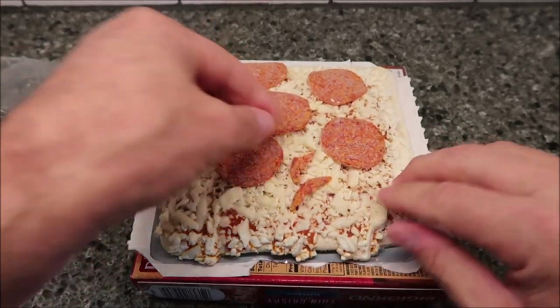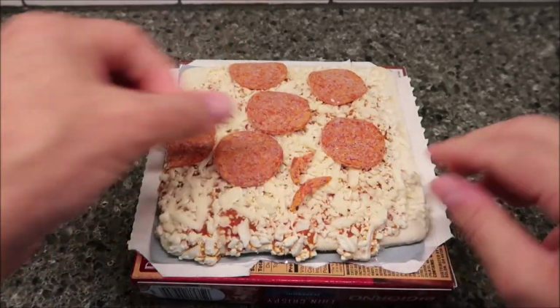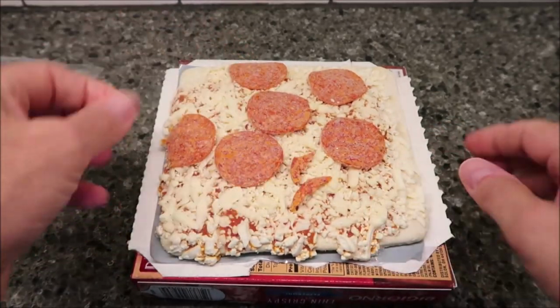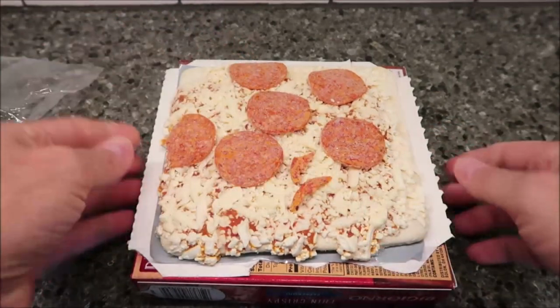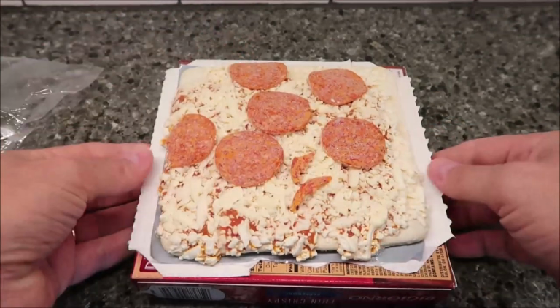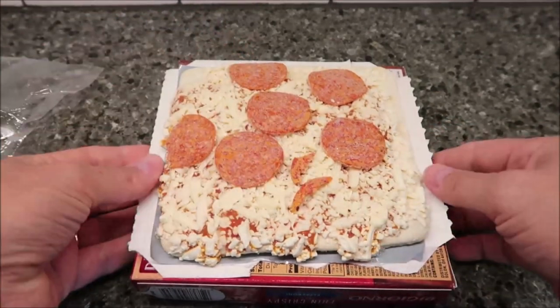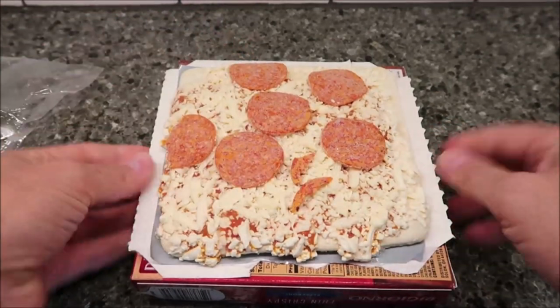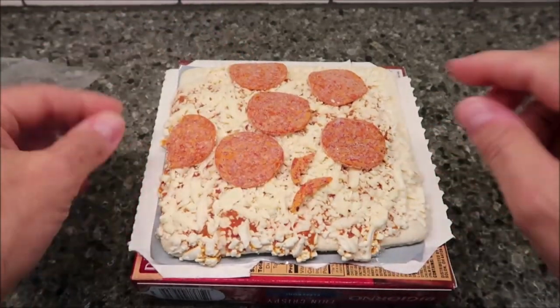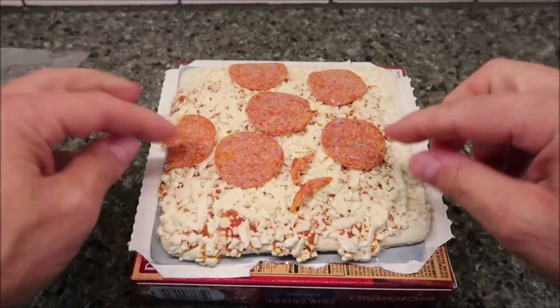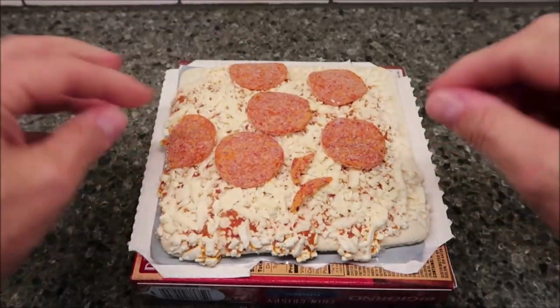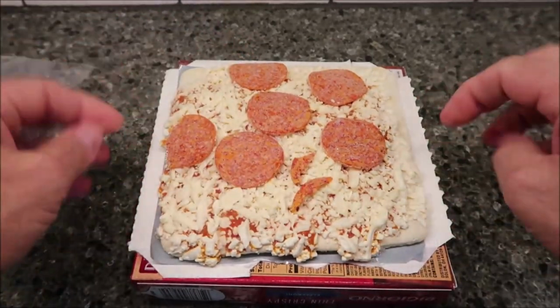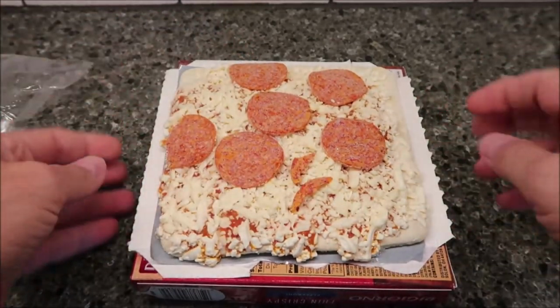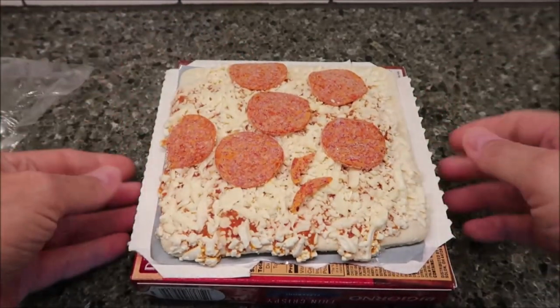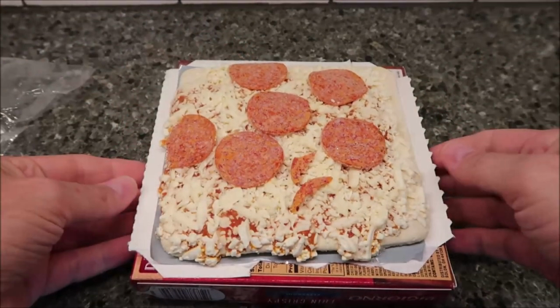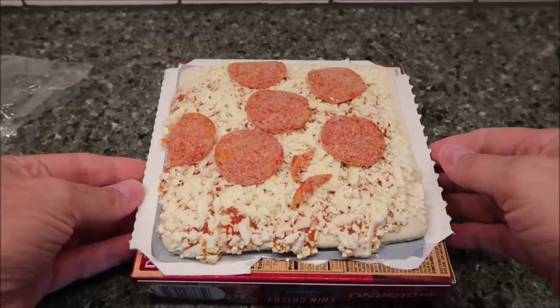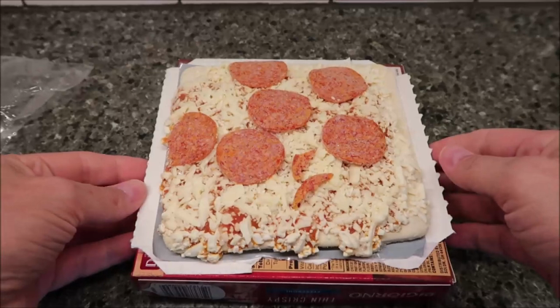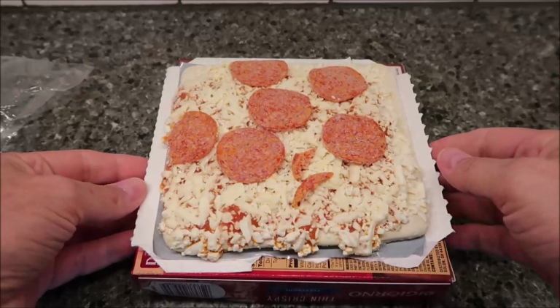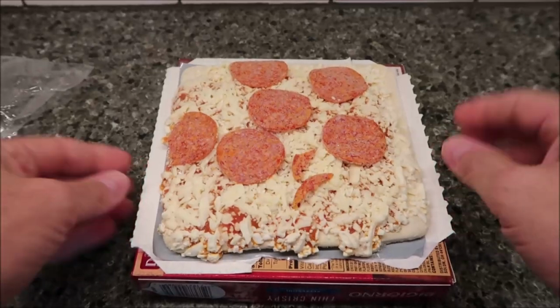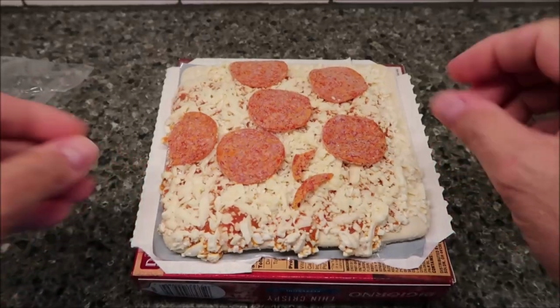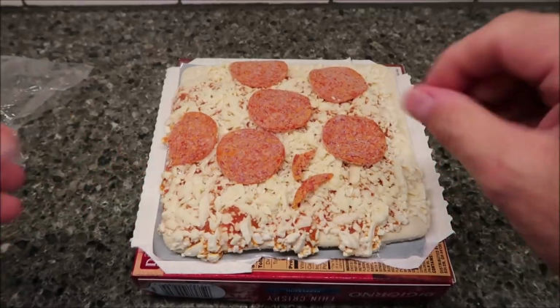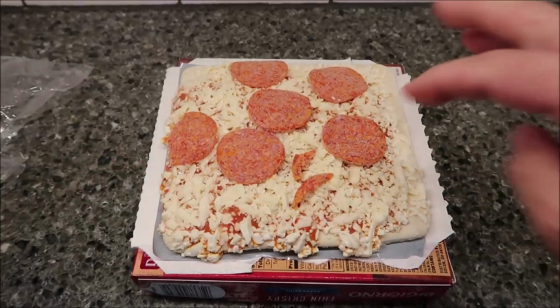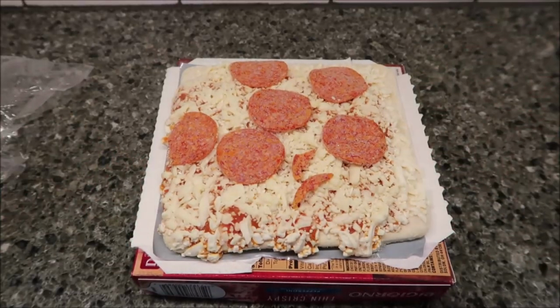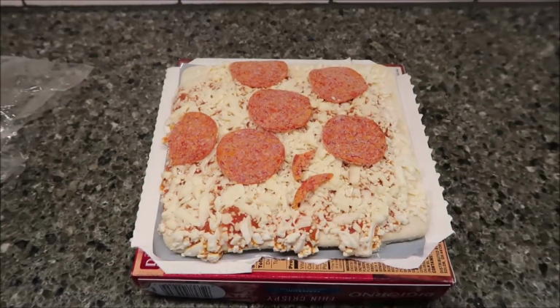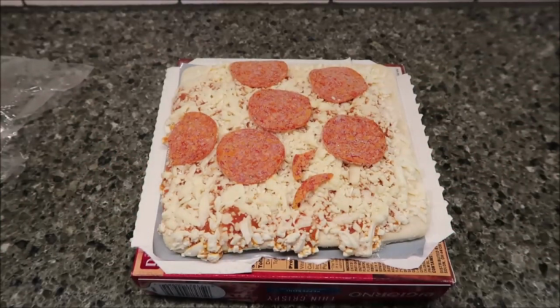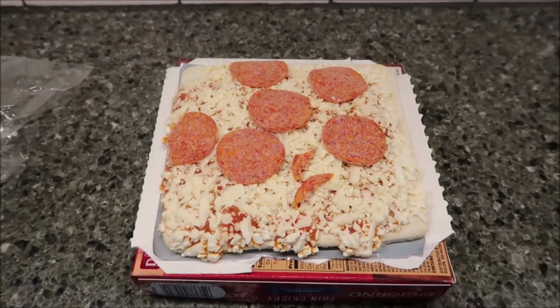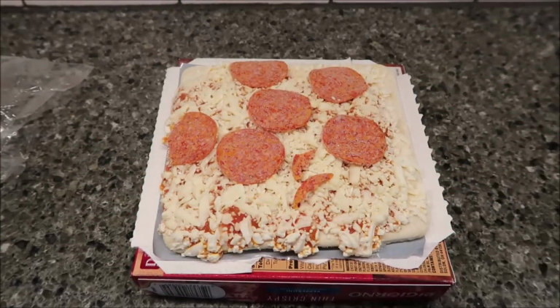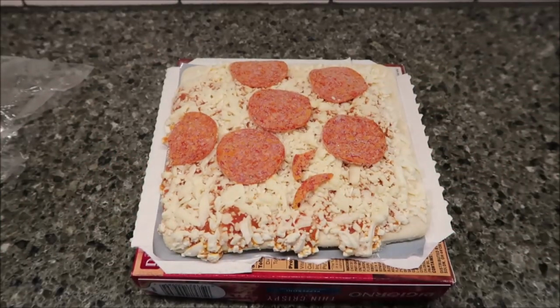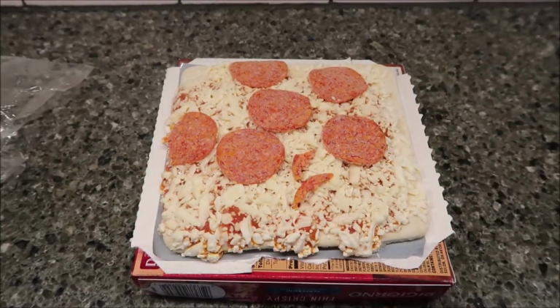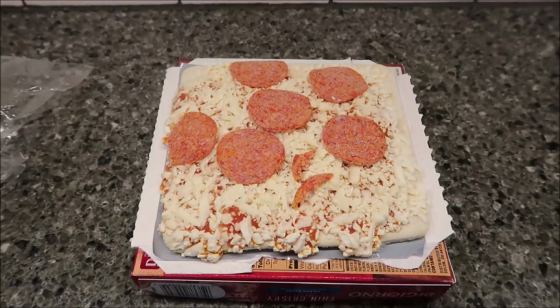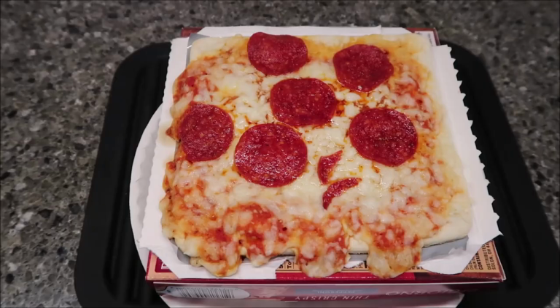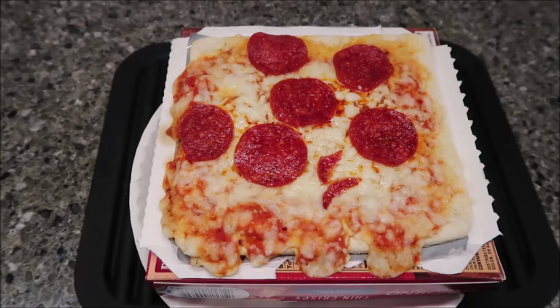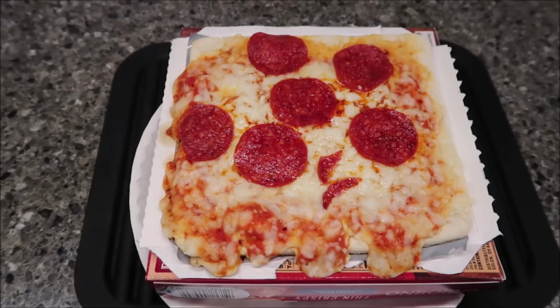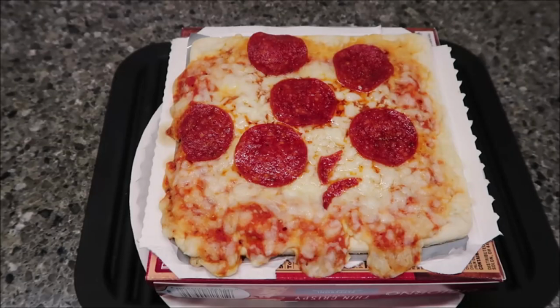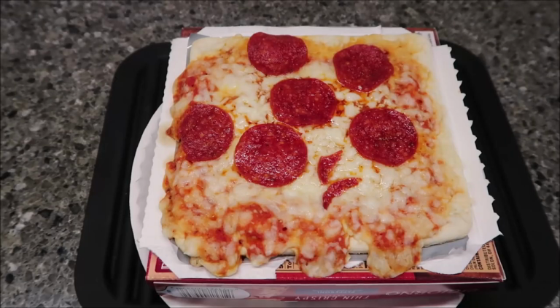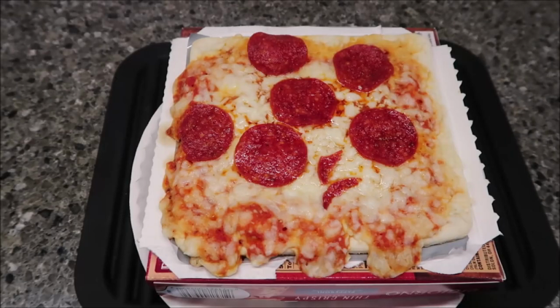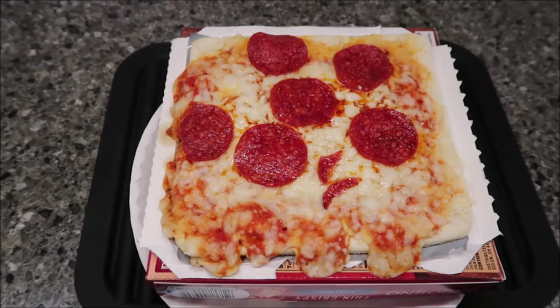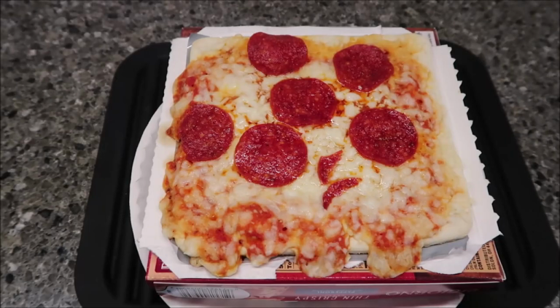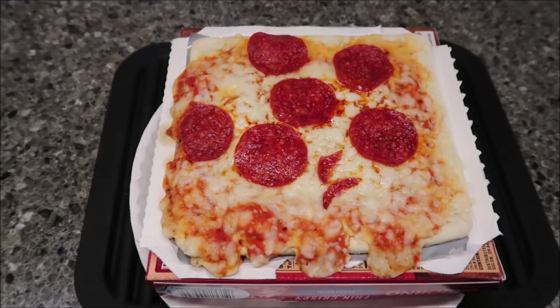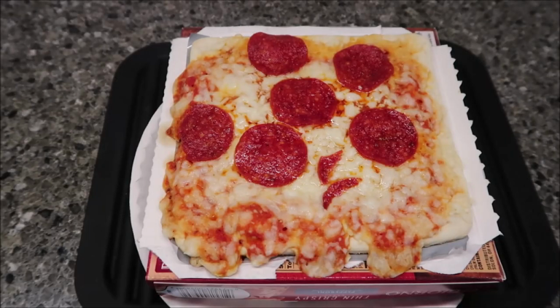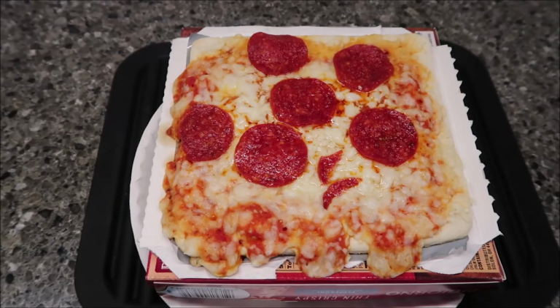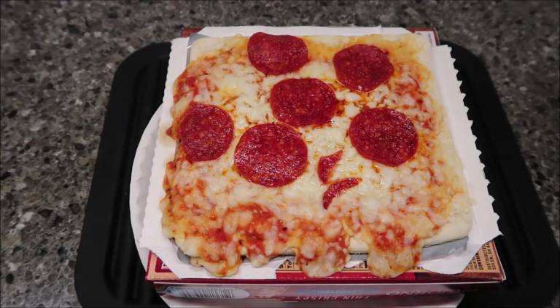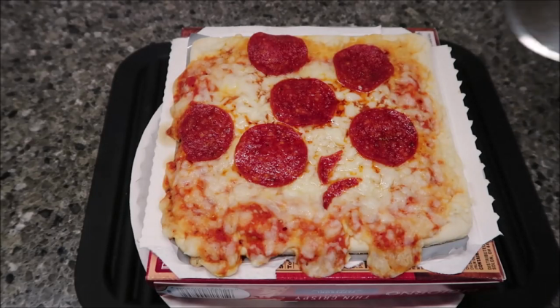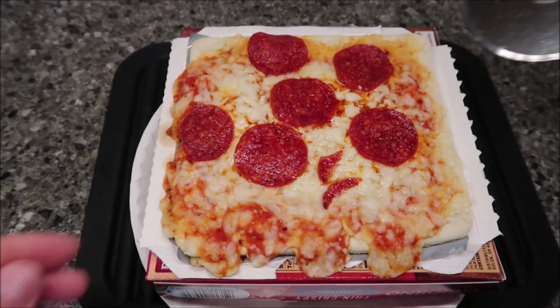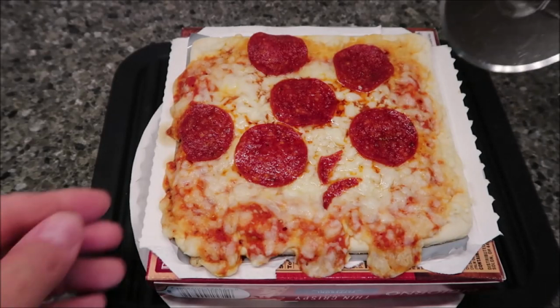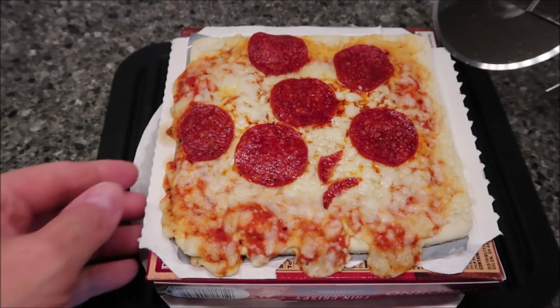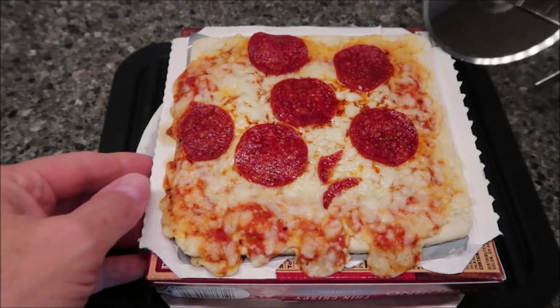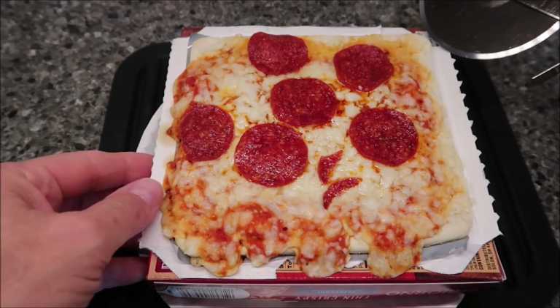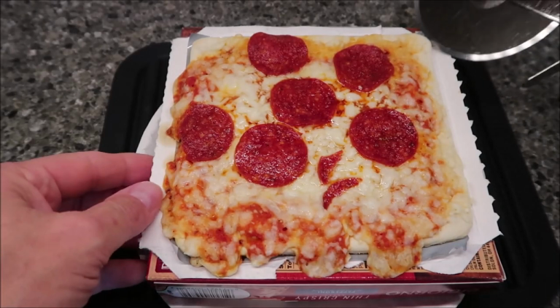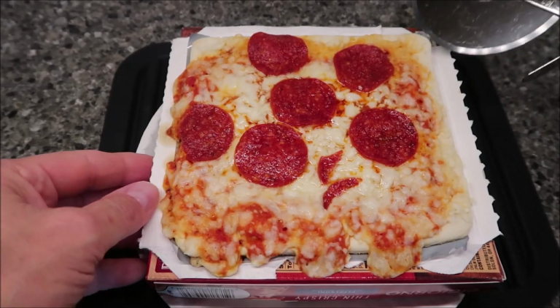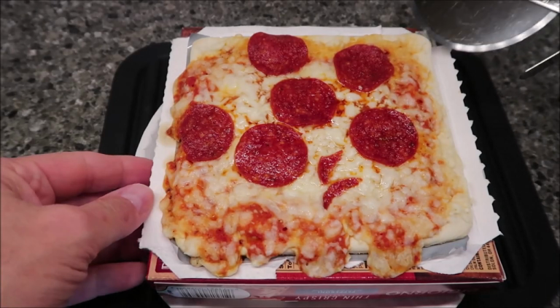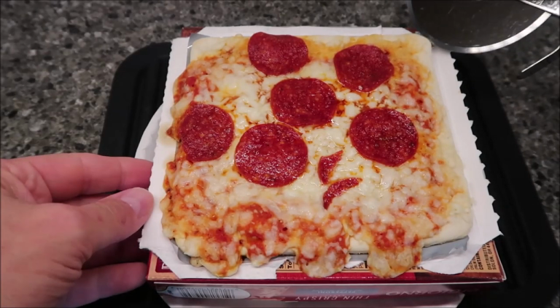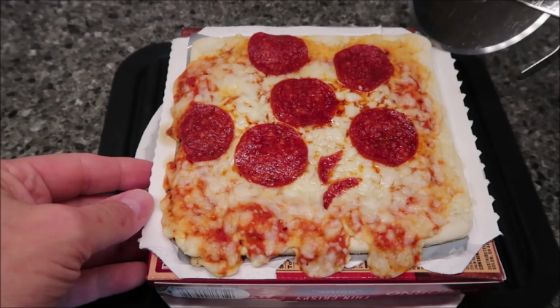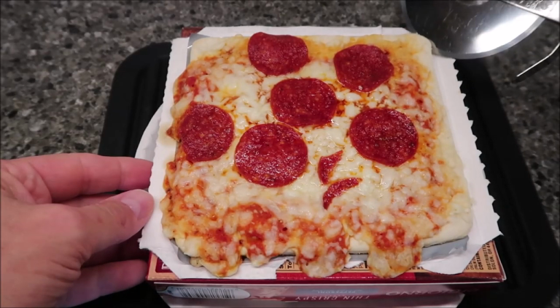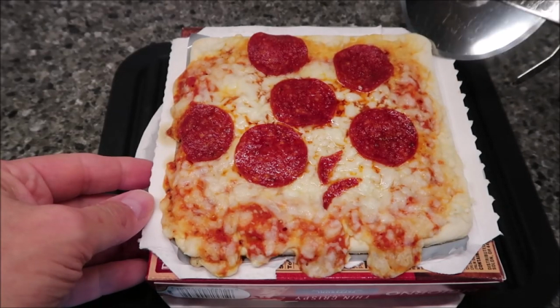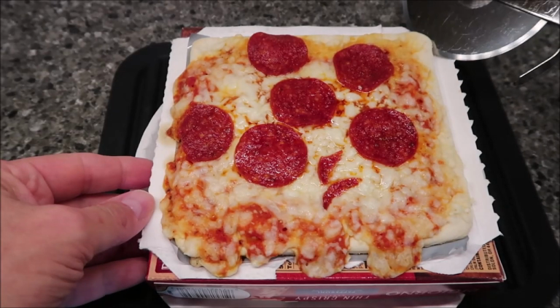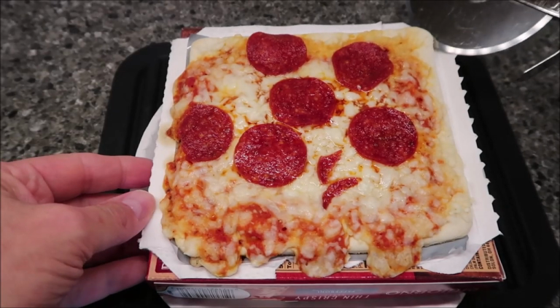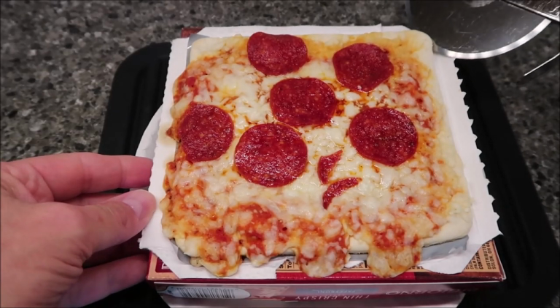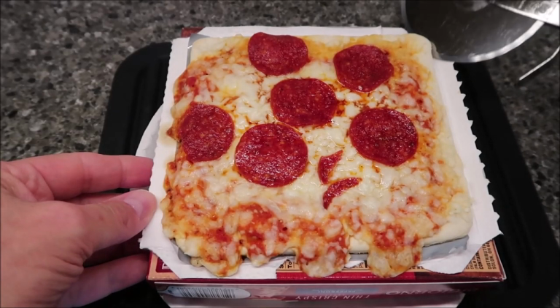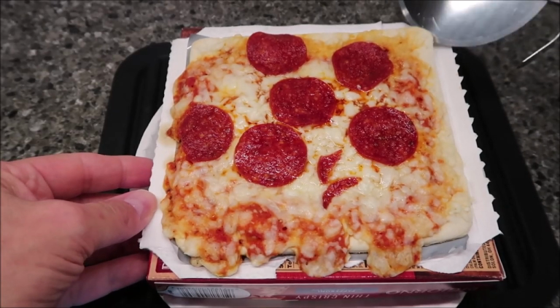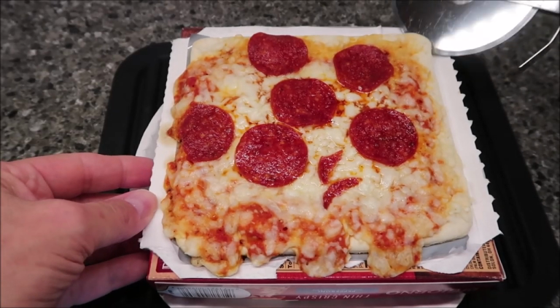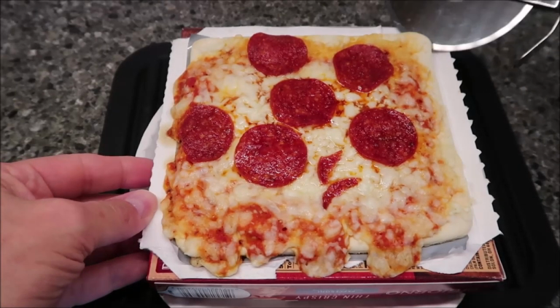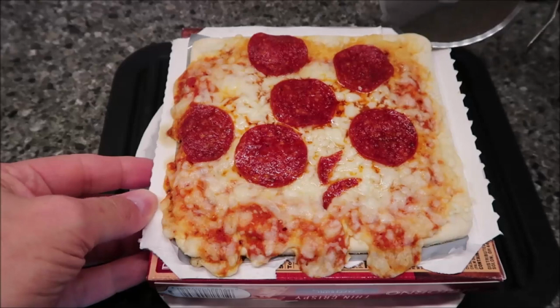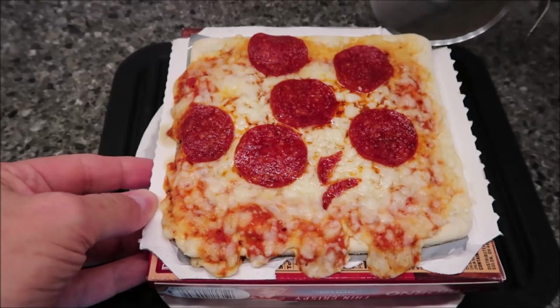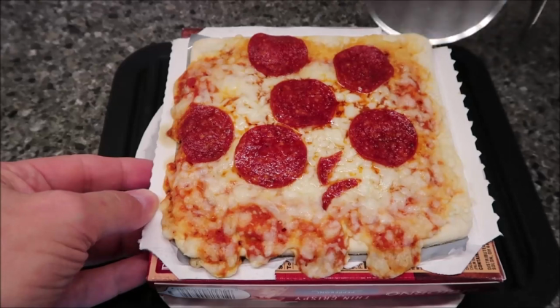Sit it on your little crisping tray. I'm going to get this in the microwave just like it is, and I'll be back. Alright, here it is out of the microwave — I haven't done anything with it; I literally just took it out.